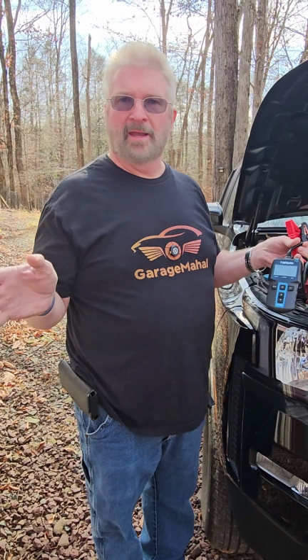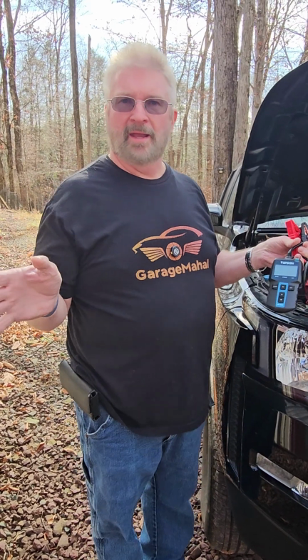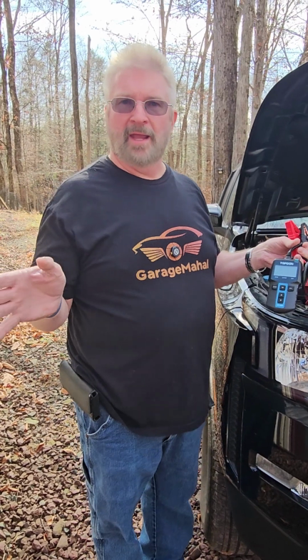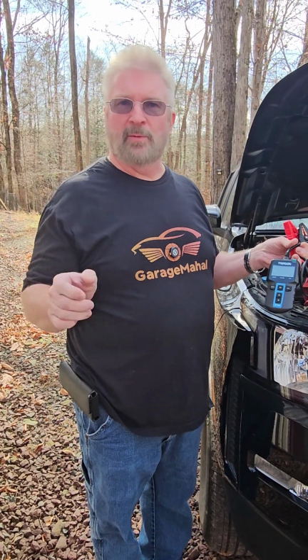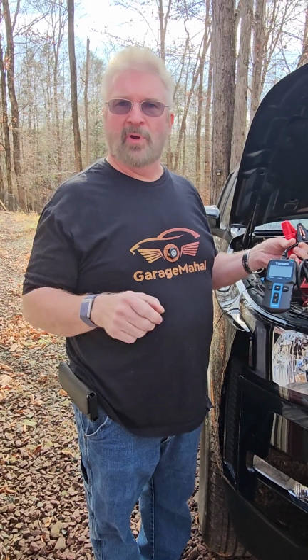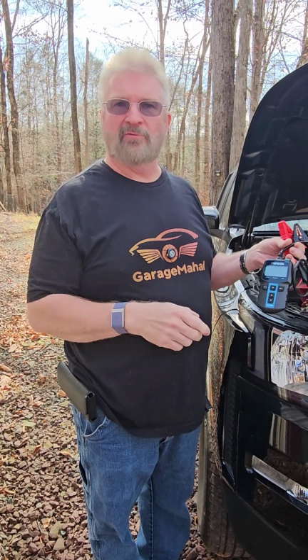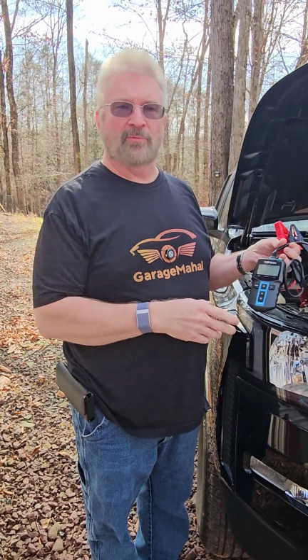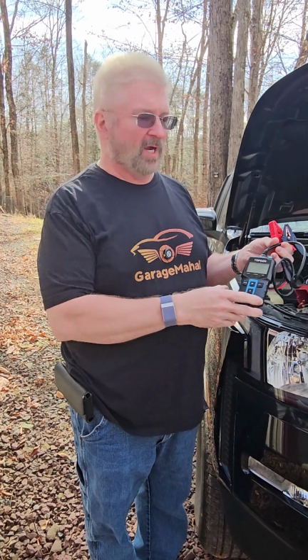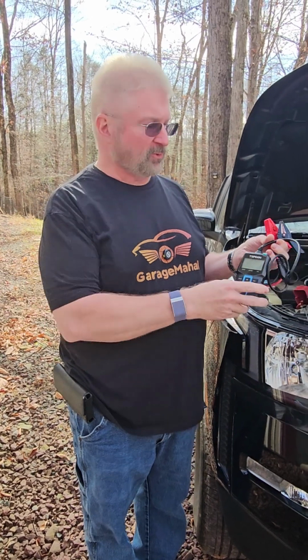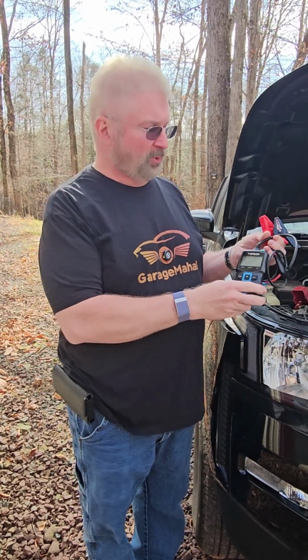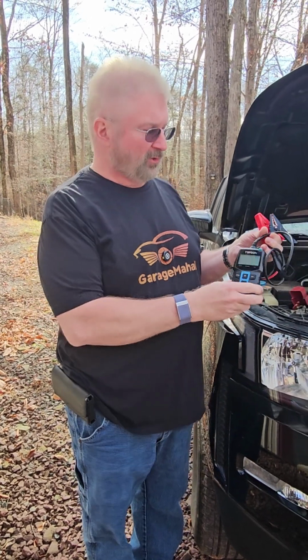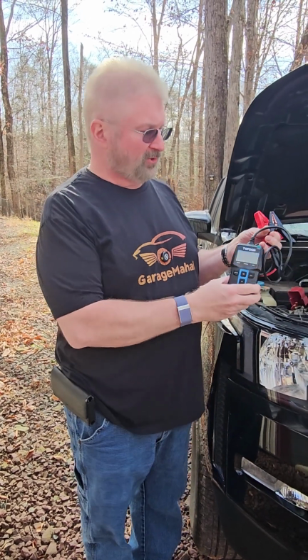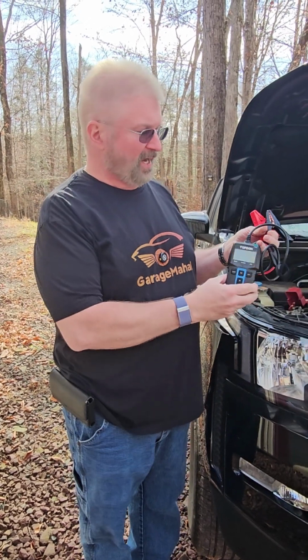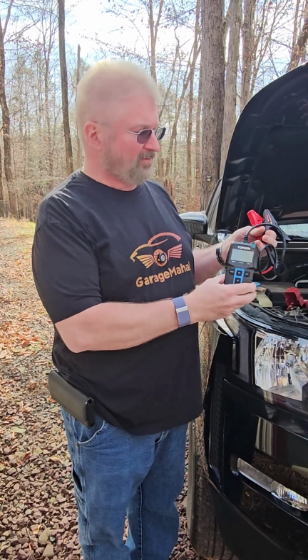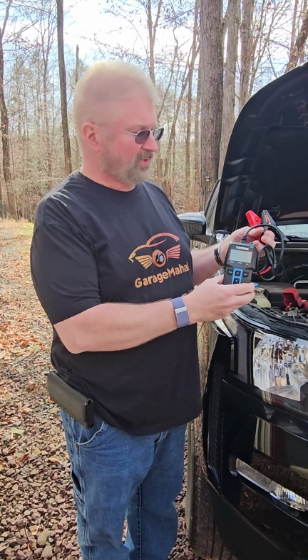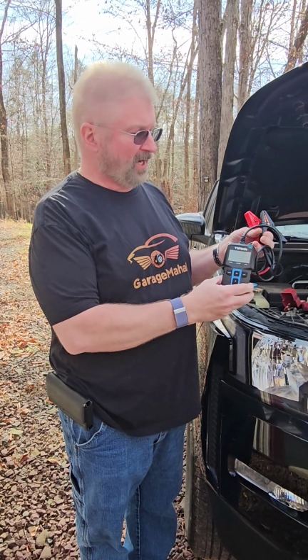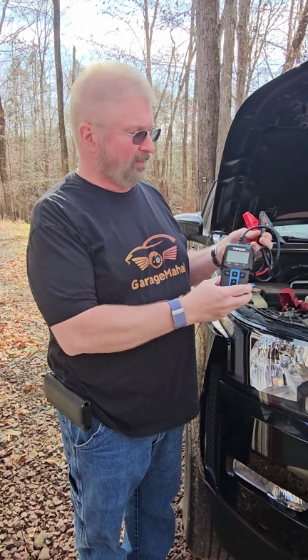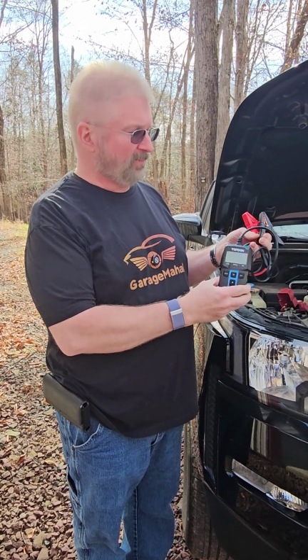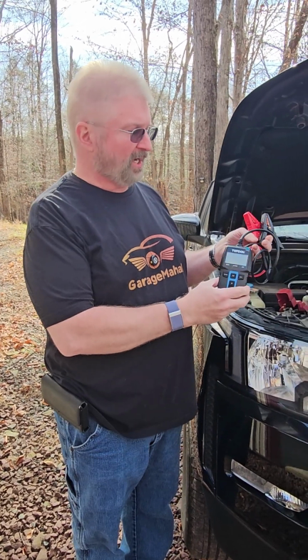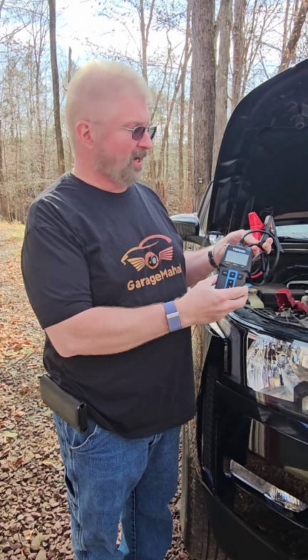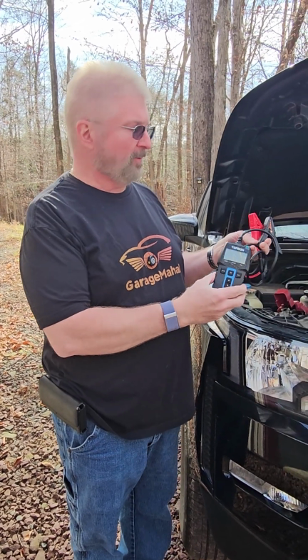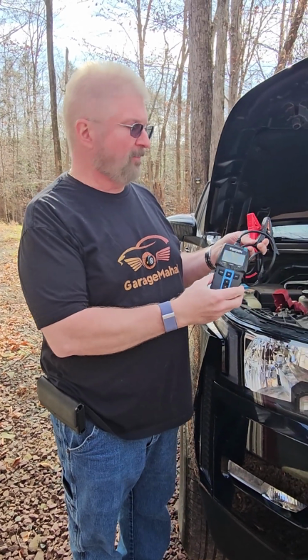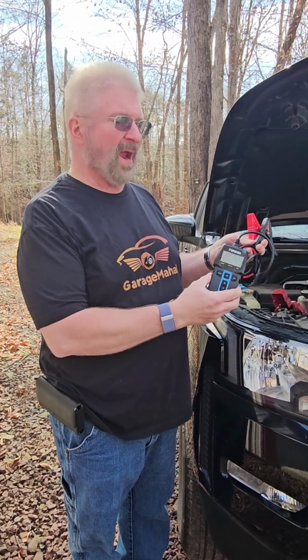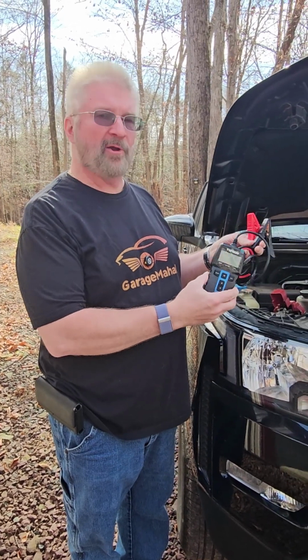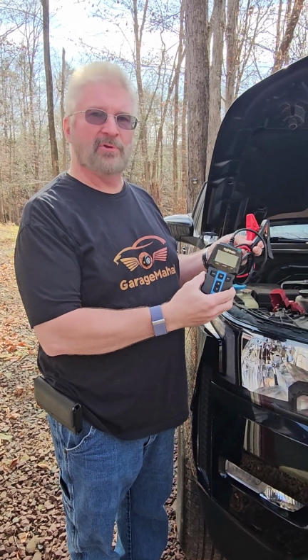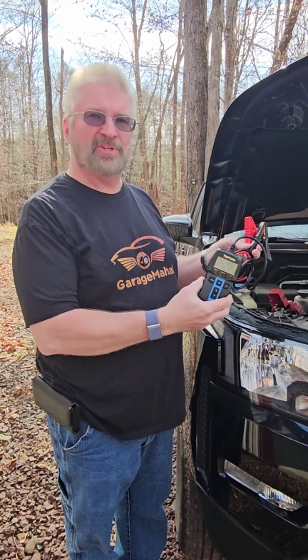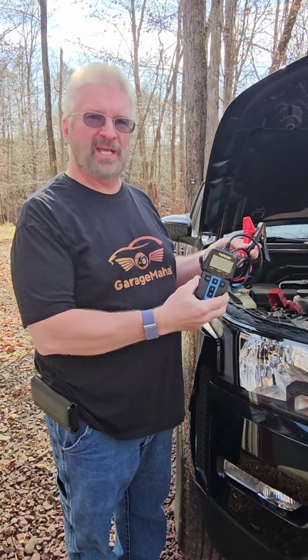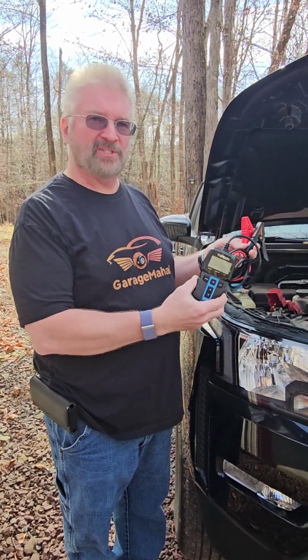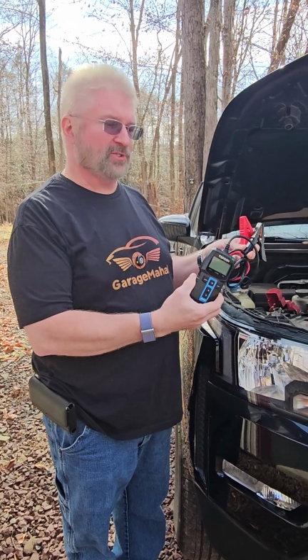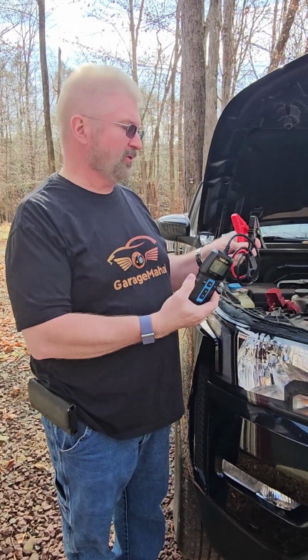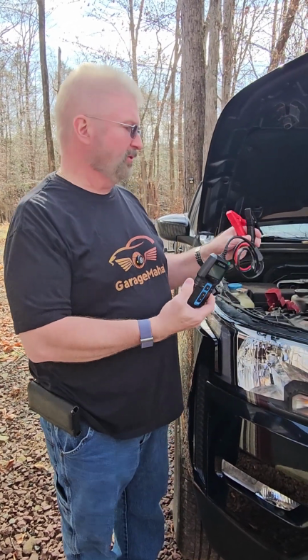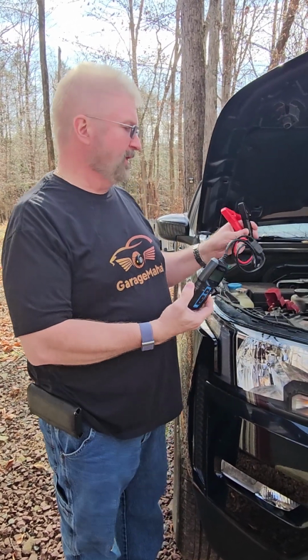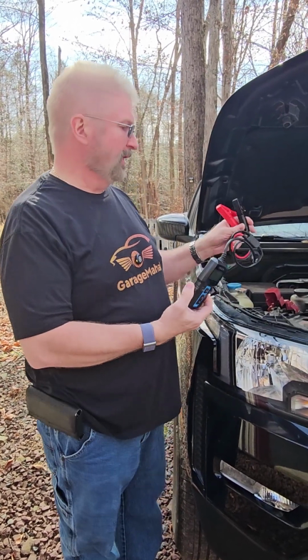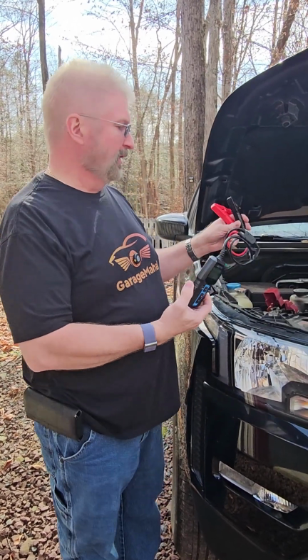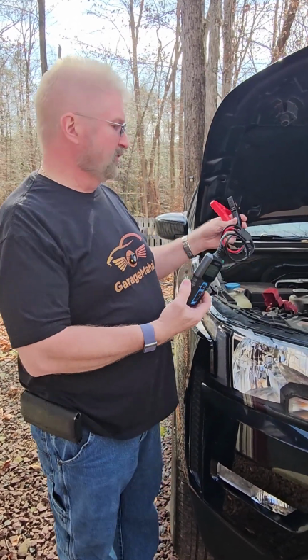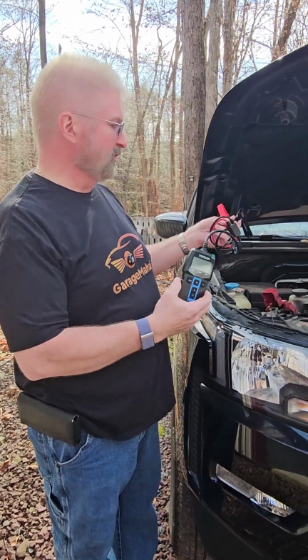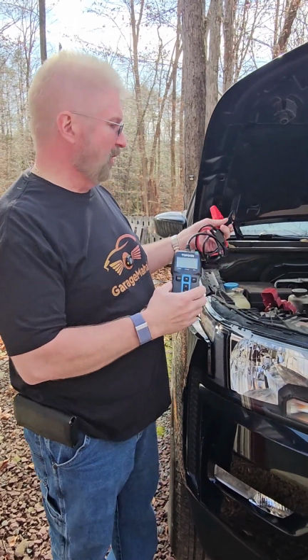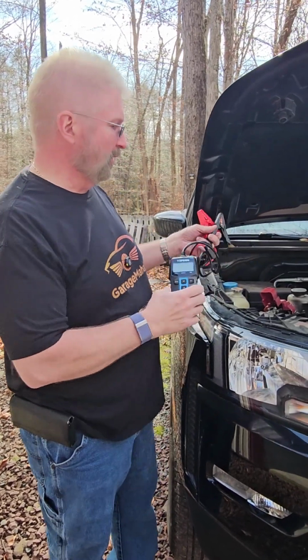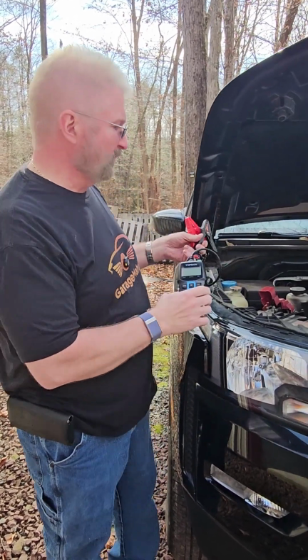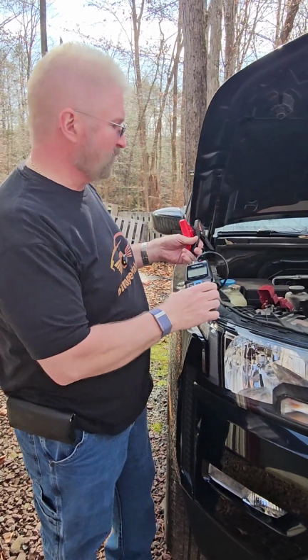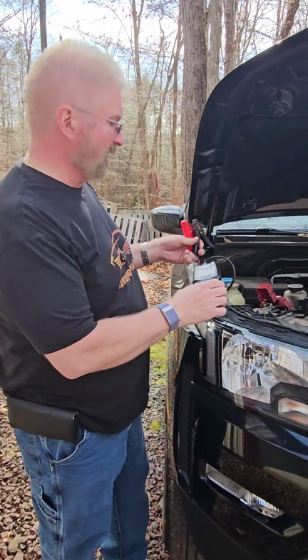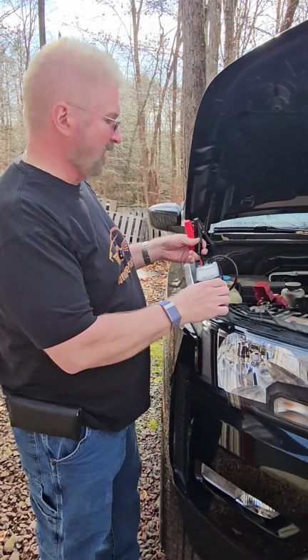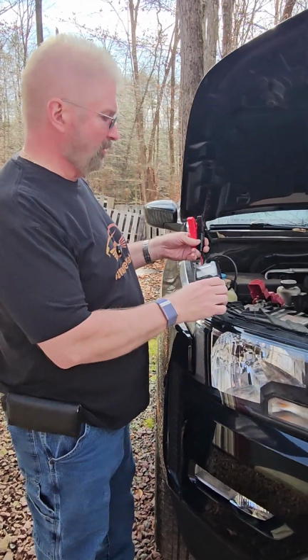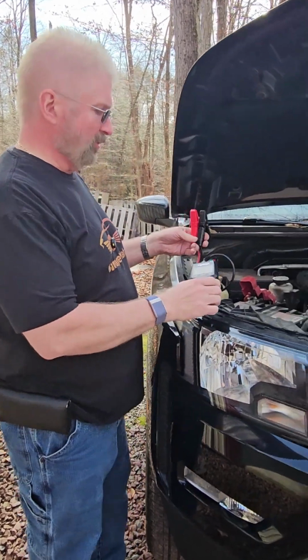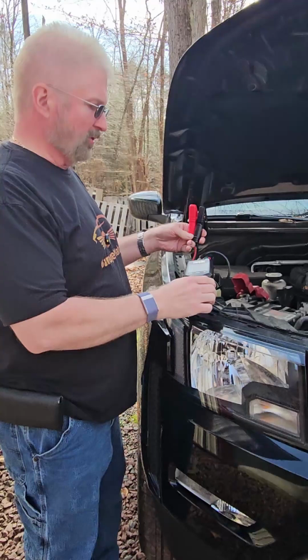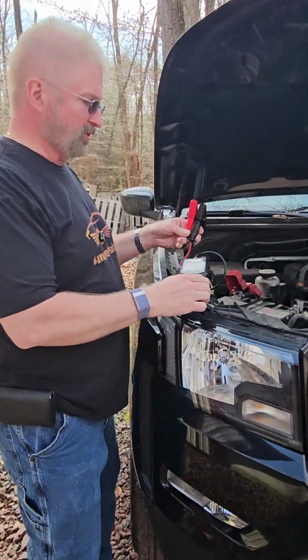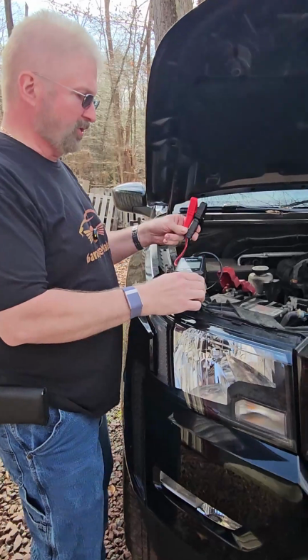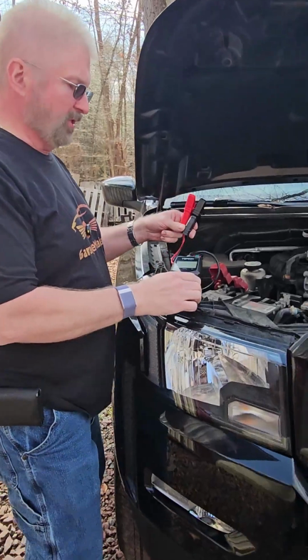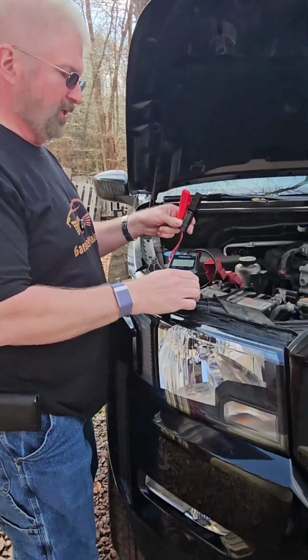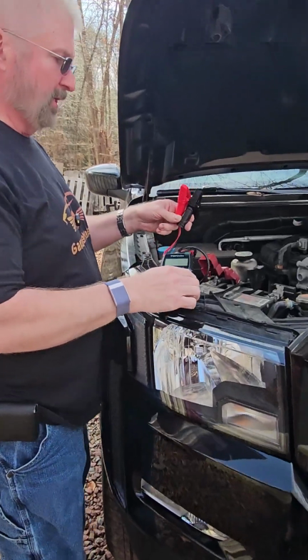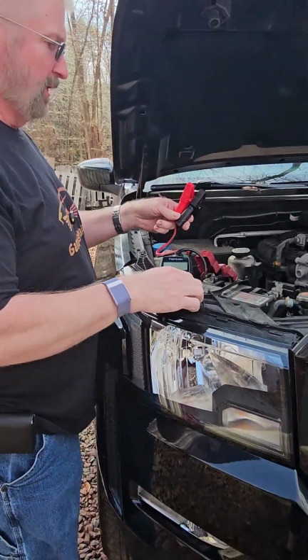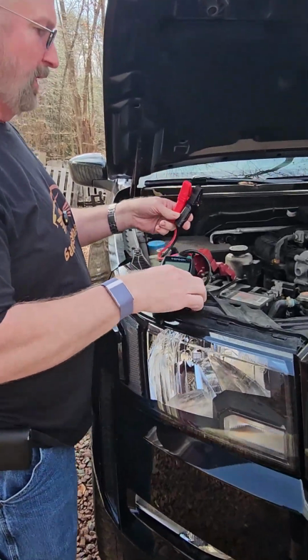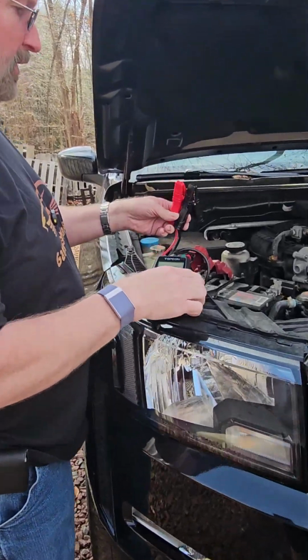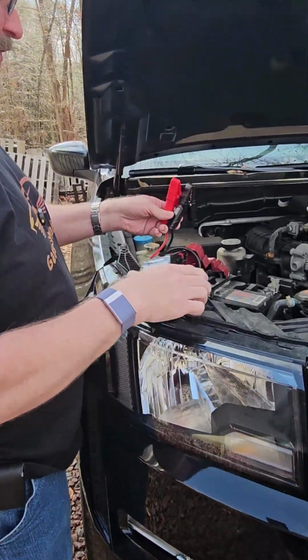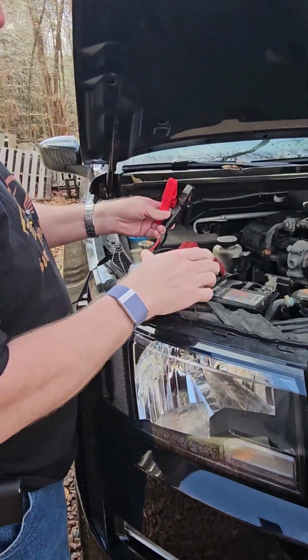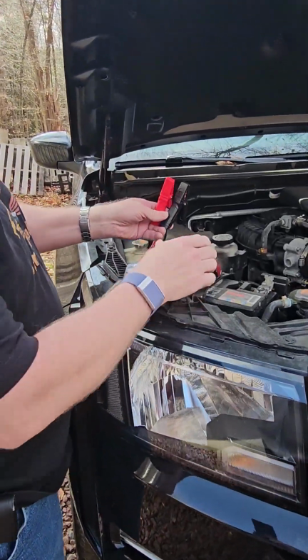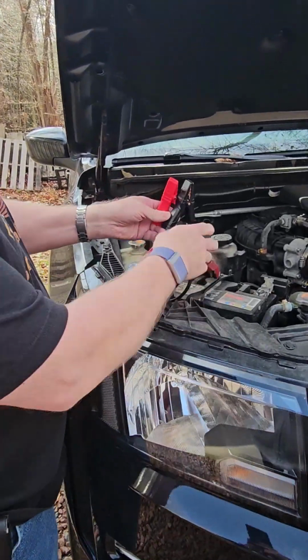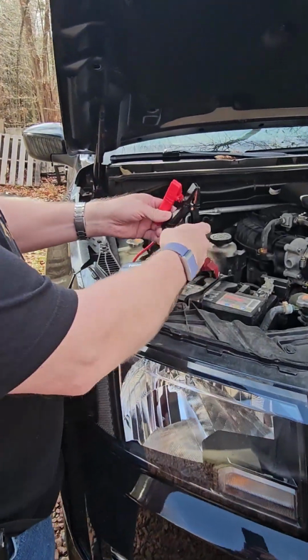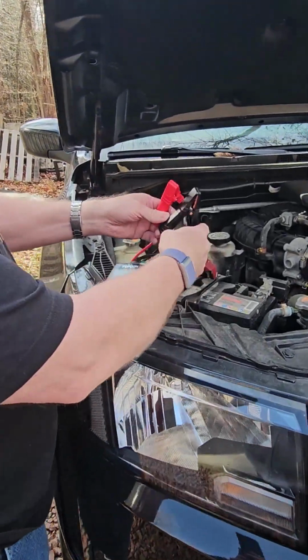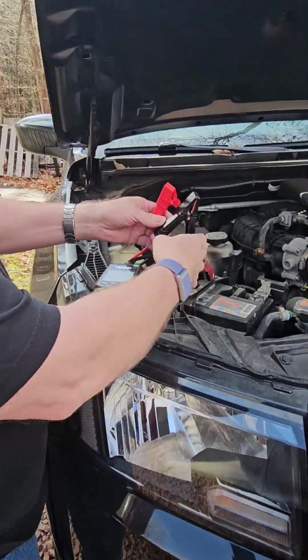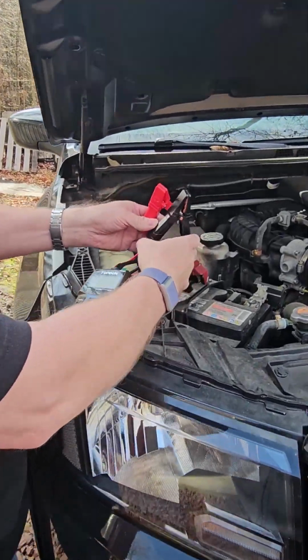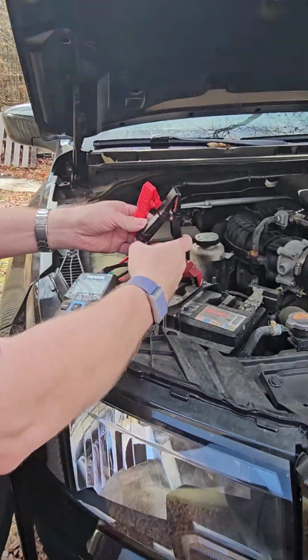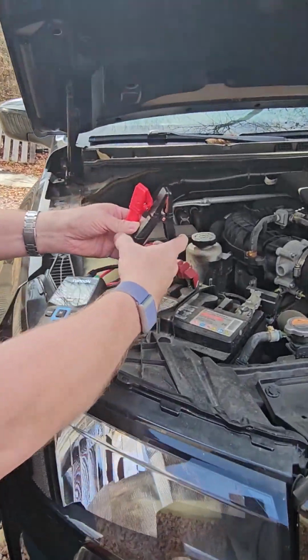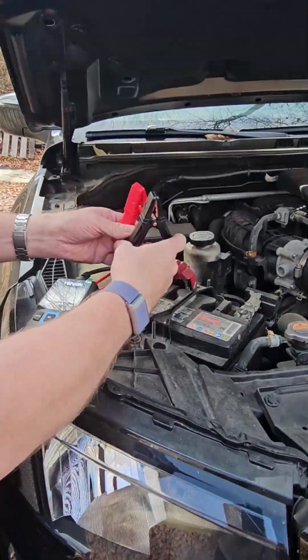Hey, Brian from GarageMall. Today I have a top-down battery tester. Let me show you how it works — it's quick and easy.